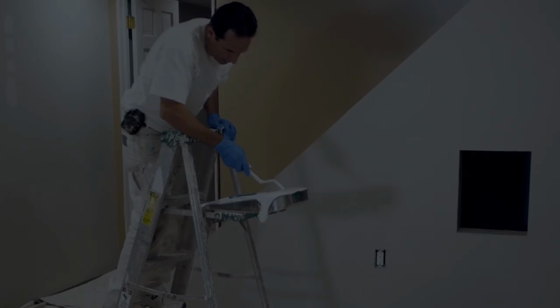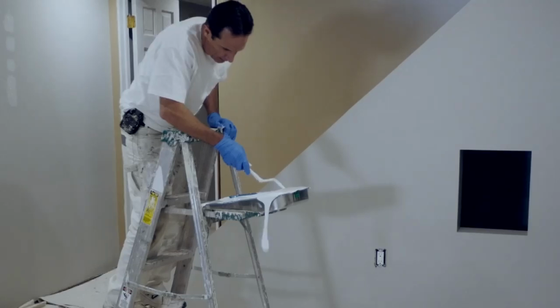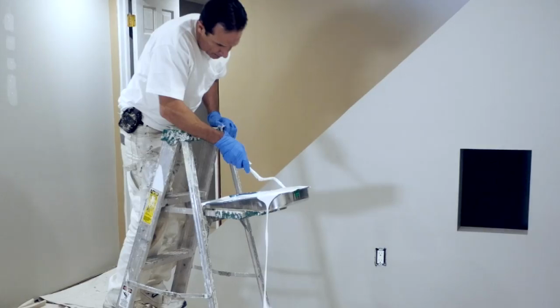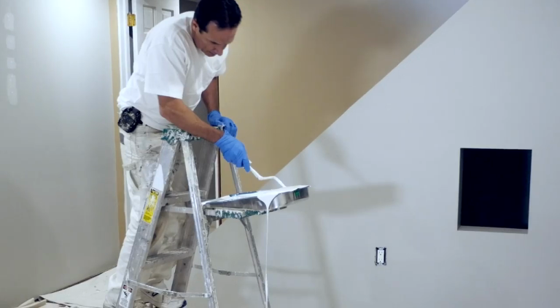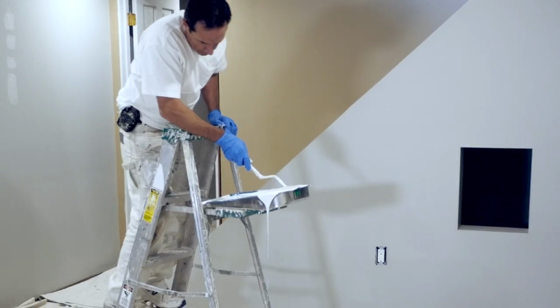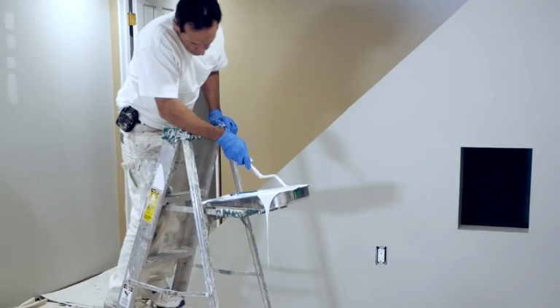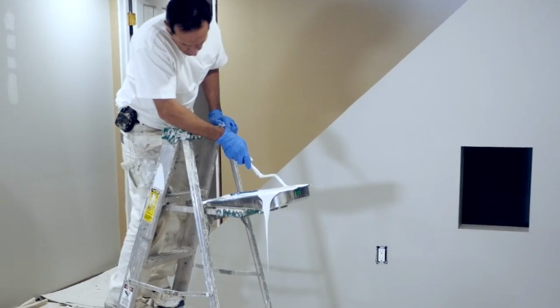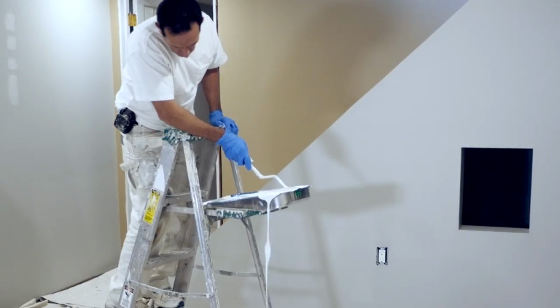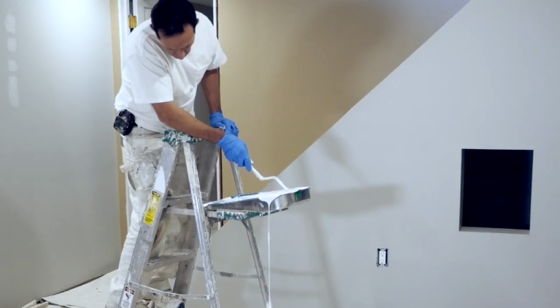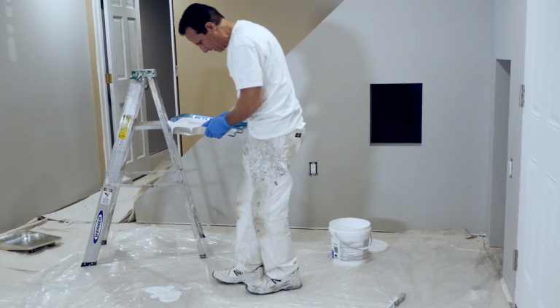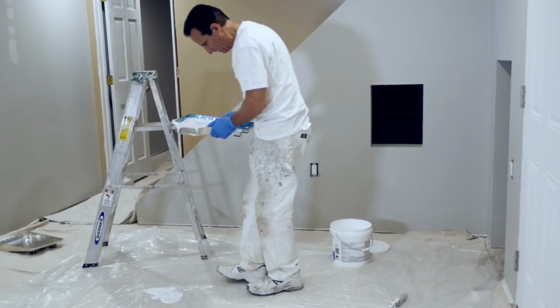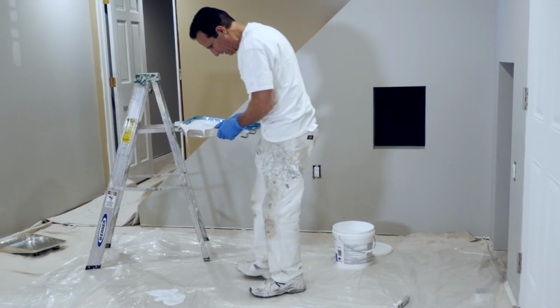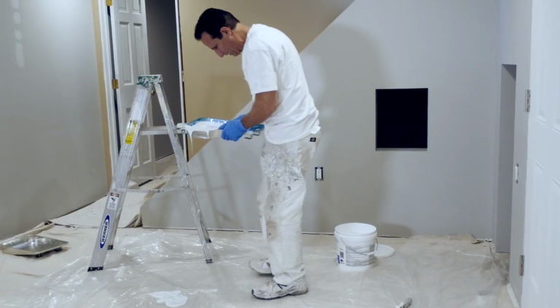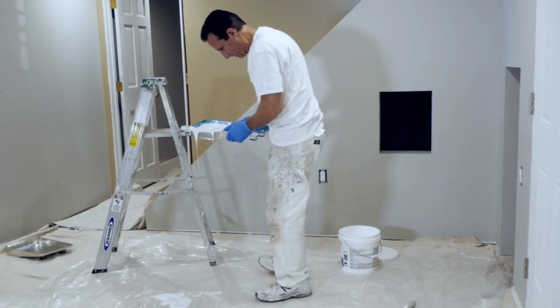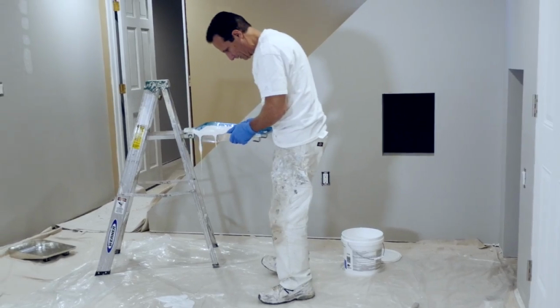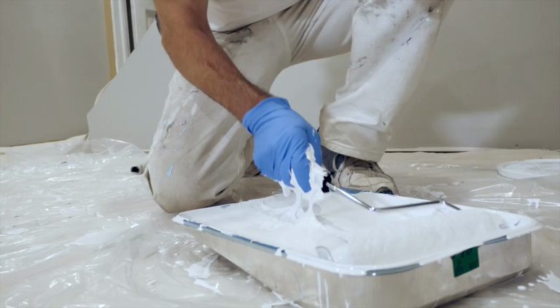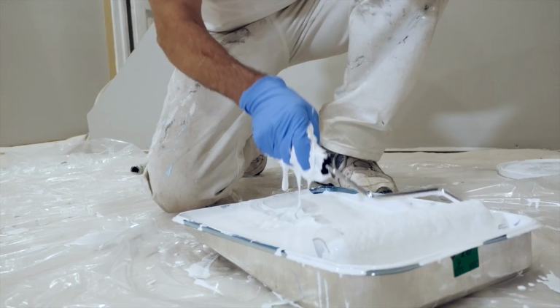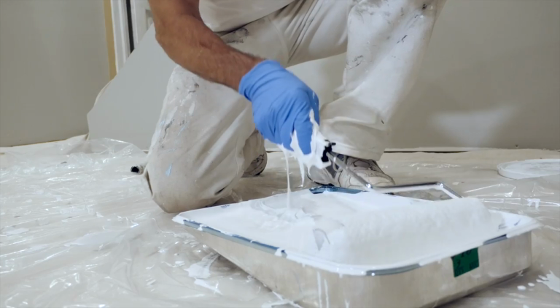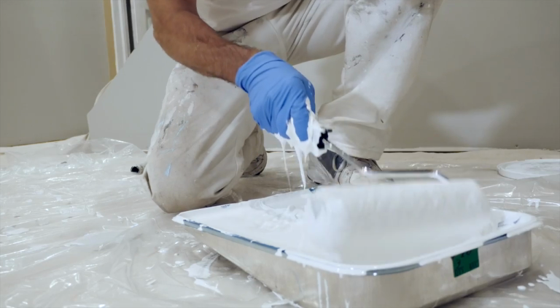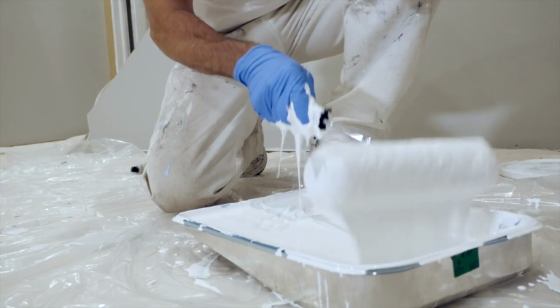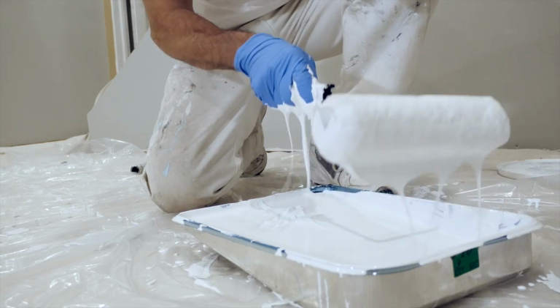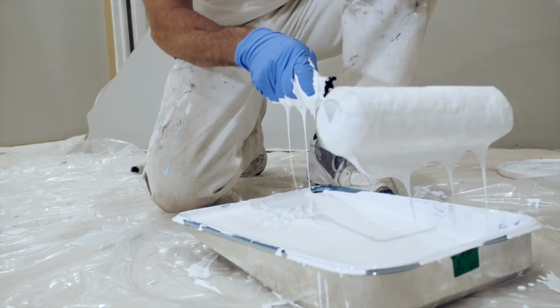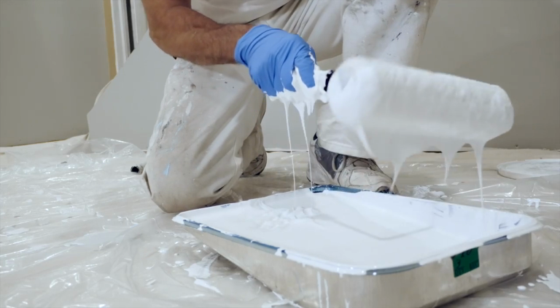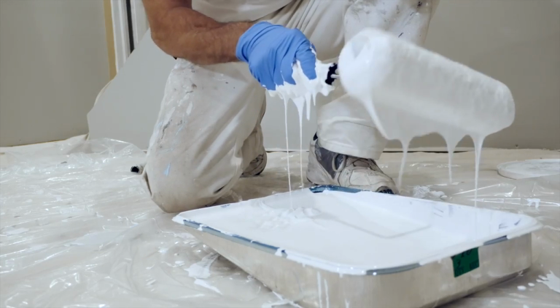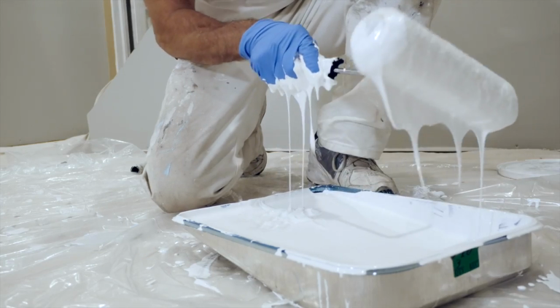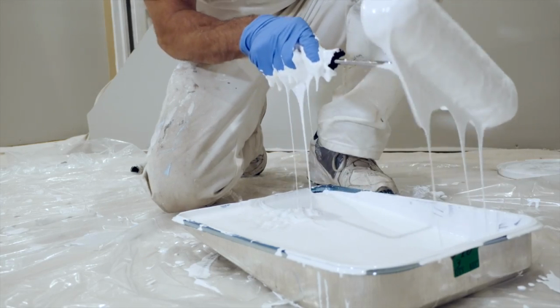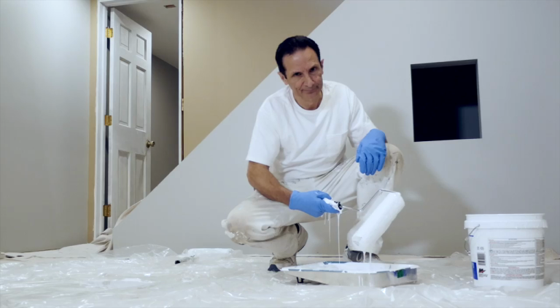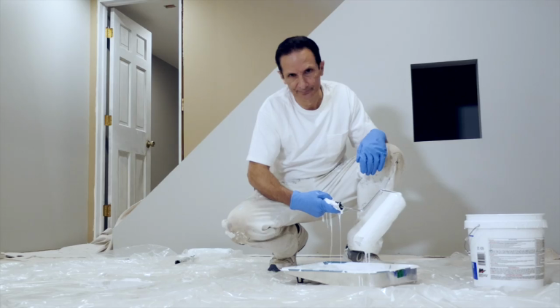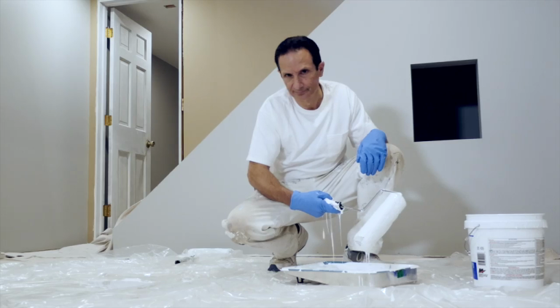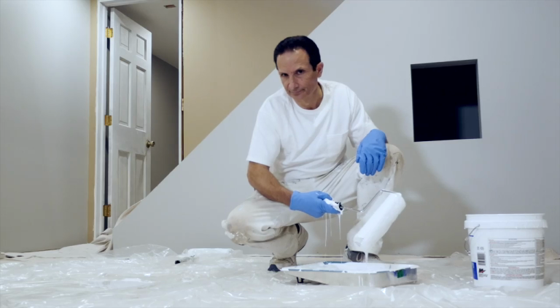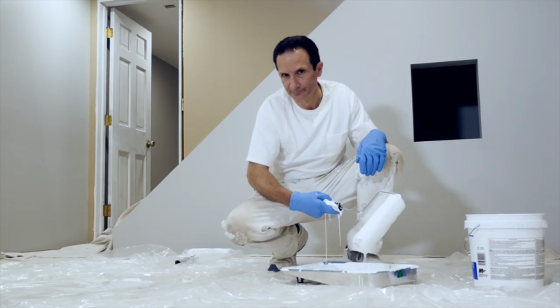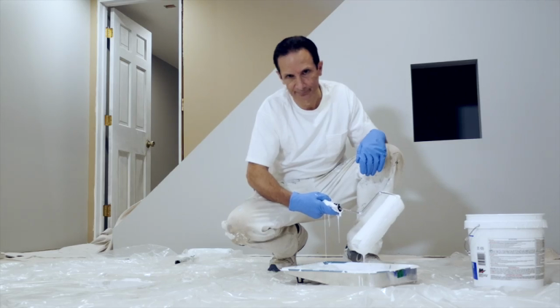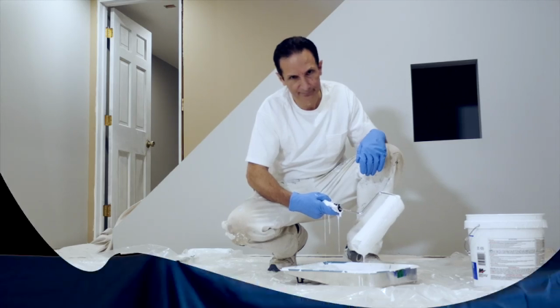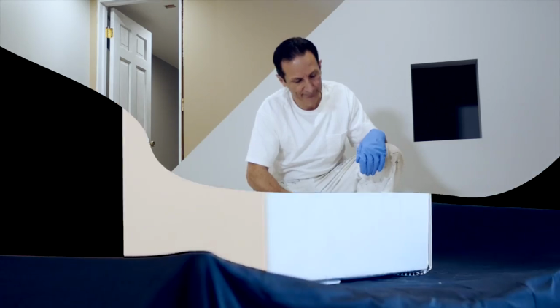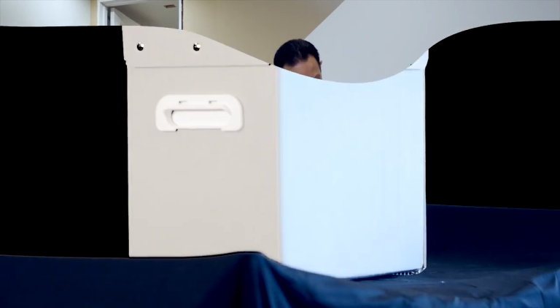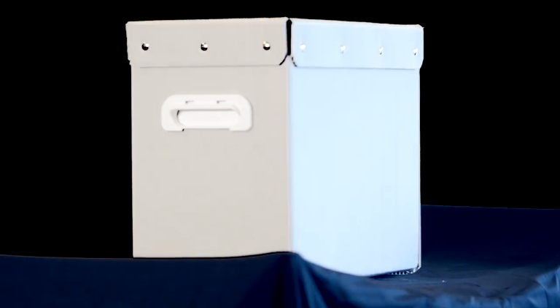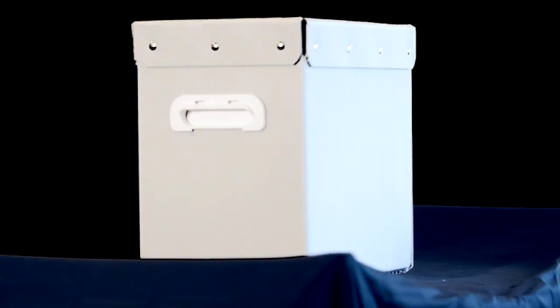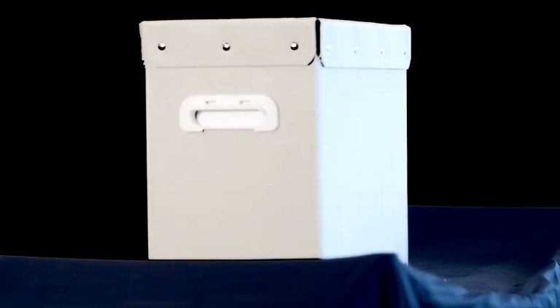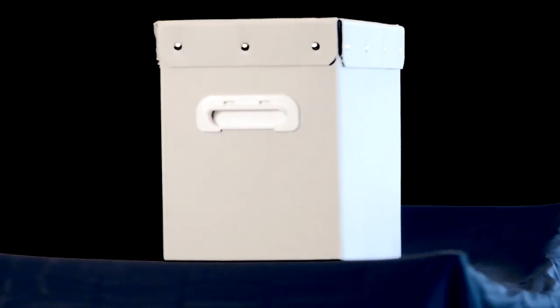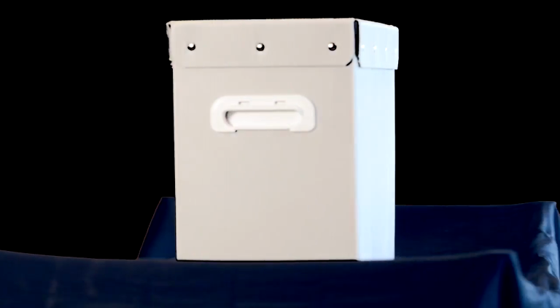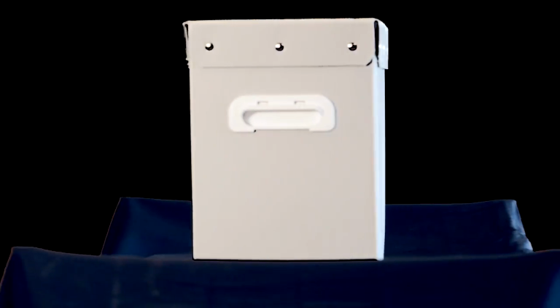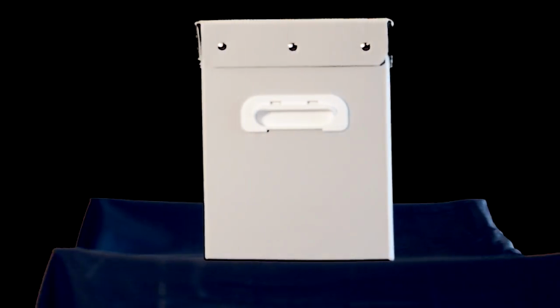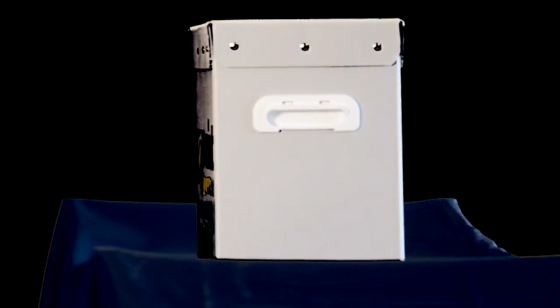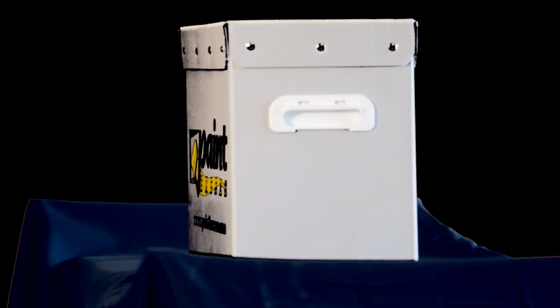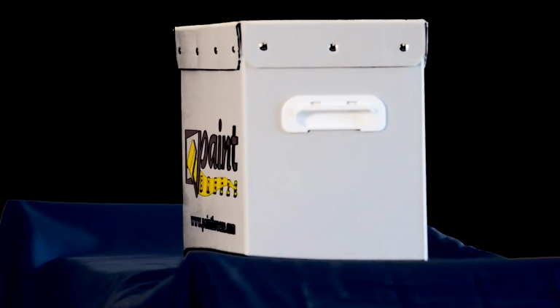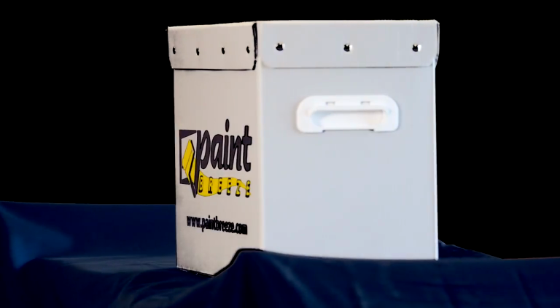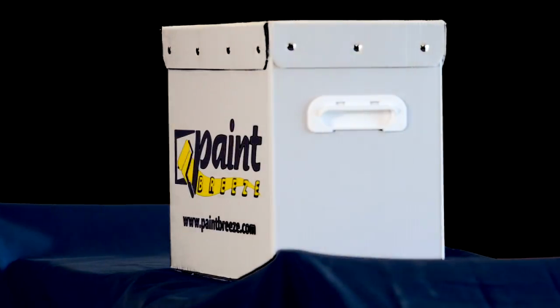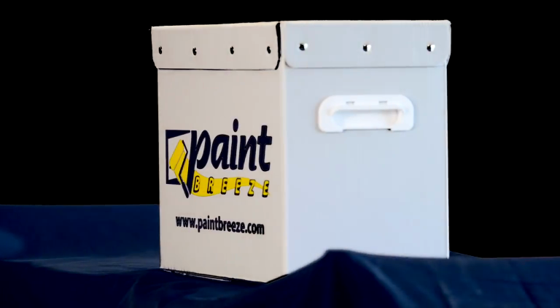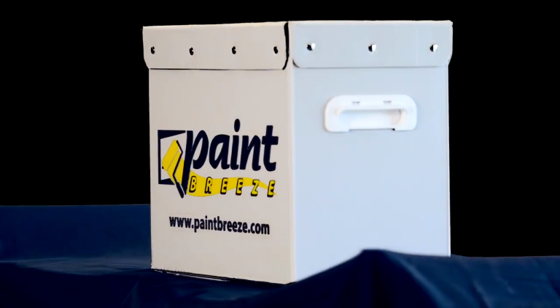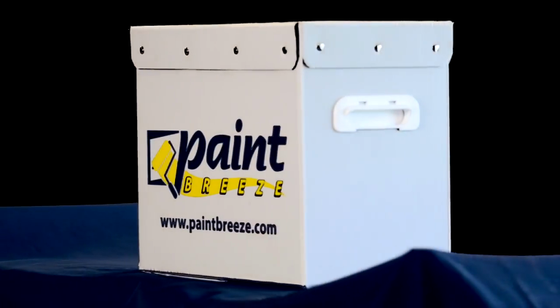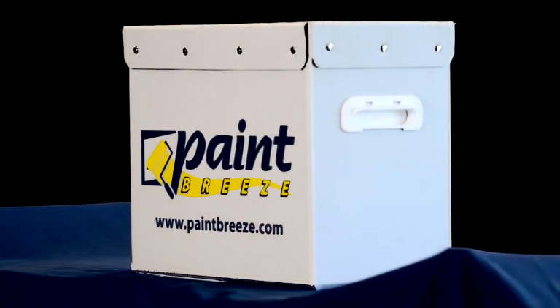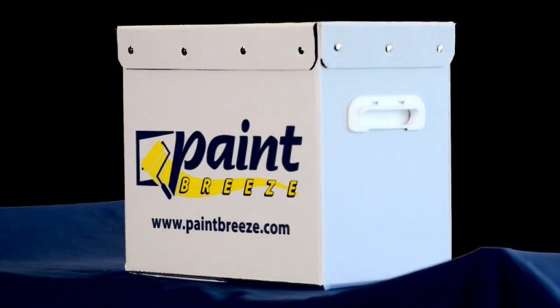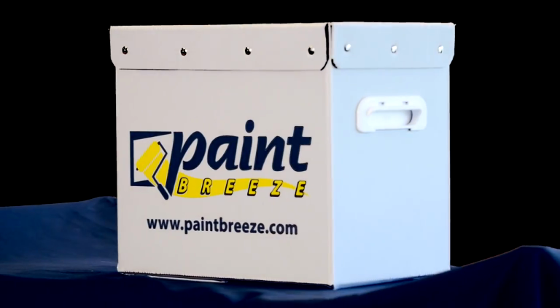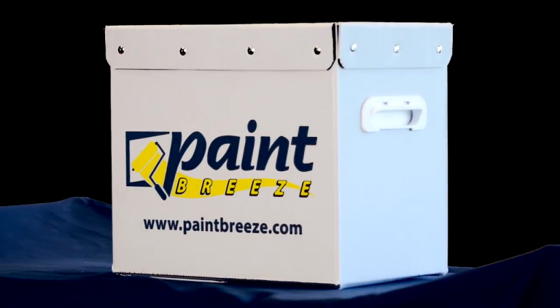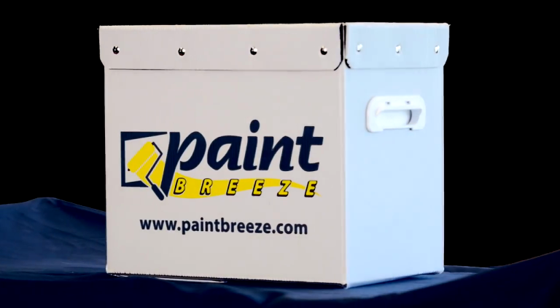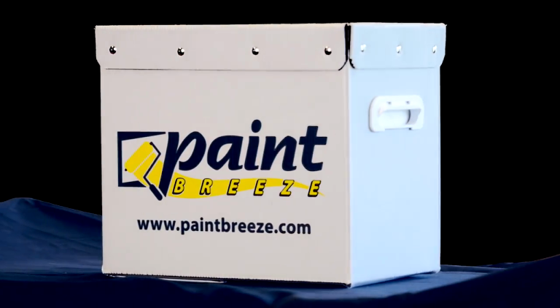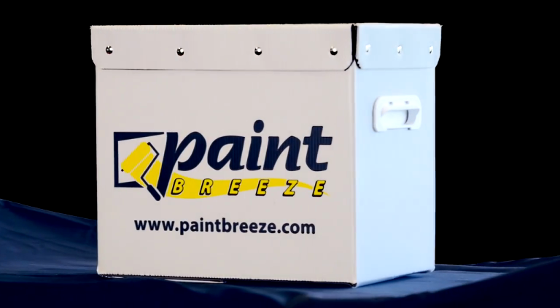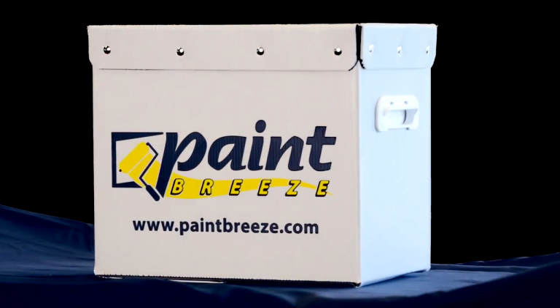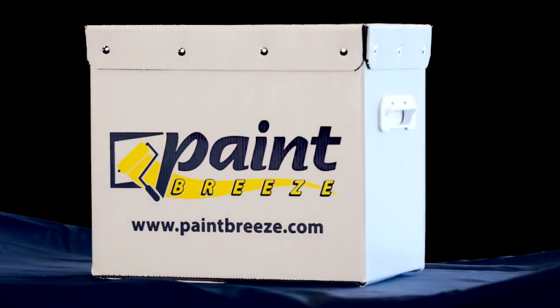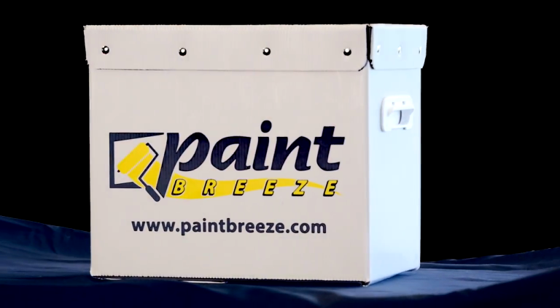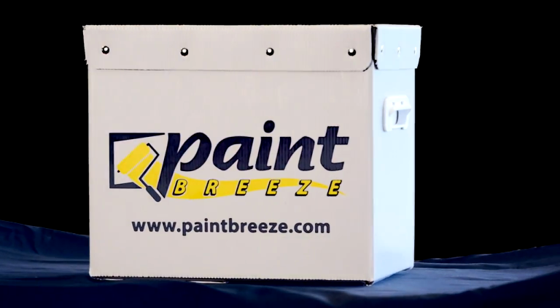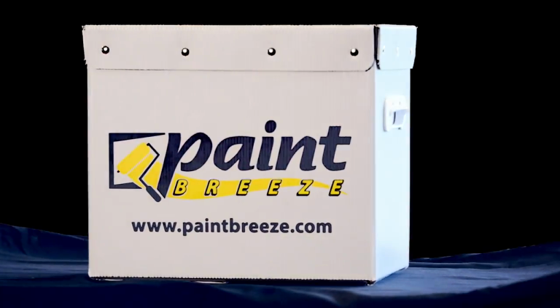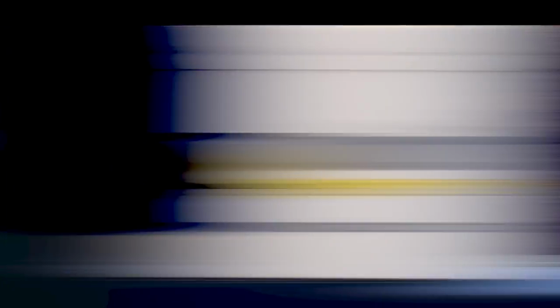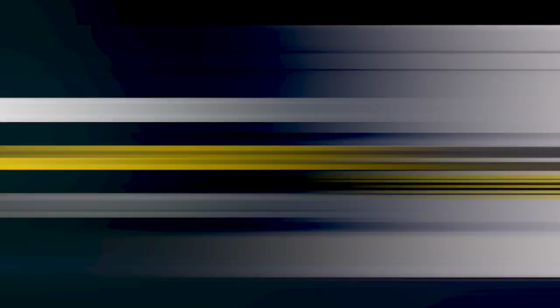Tired of those messy paint trays? Has this ever been you? Introducing Paint Breeze, a revolutionary new product that makes painting simple.